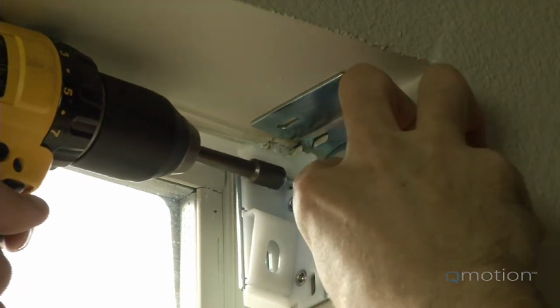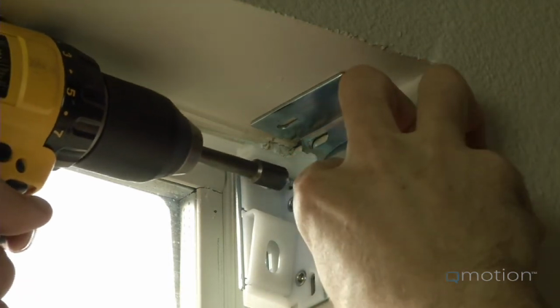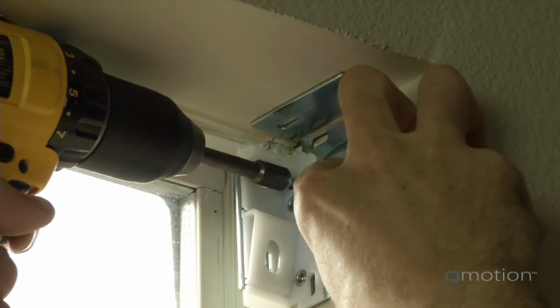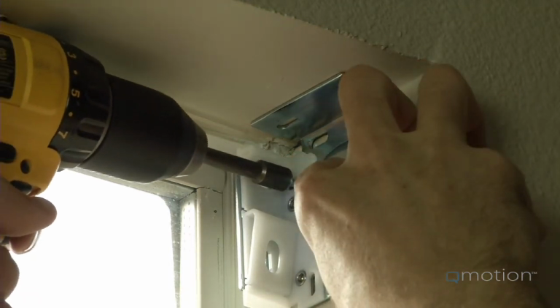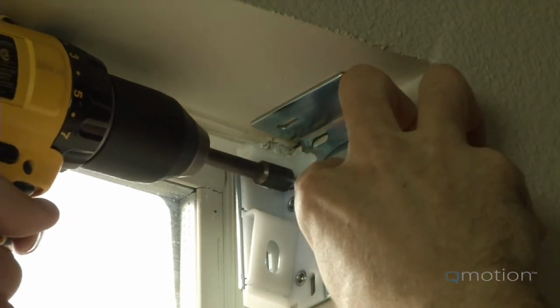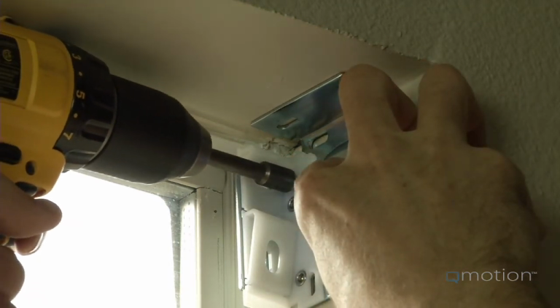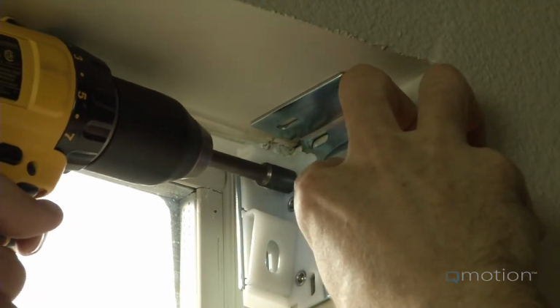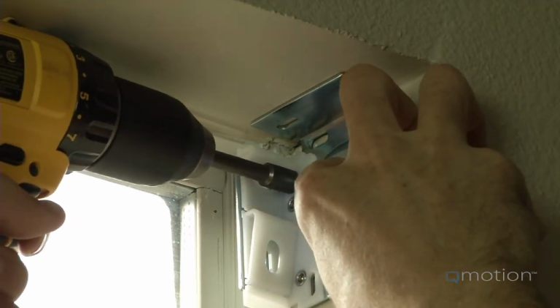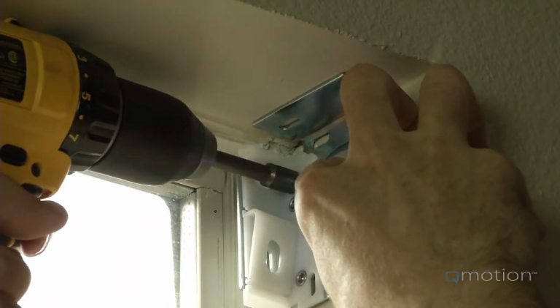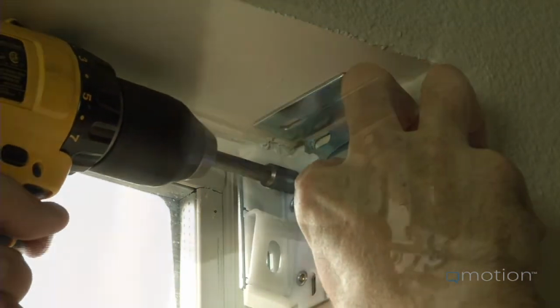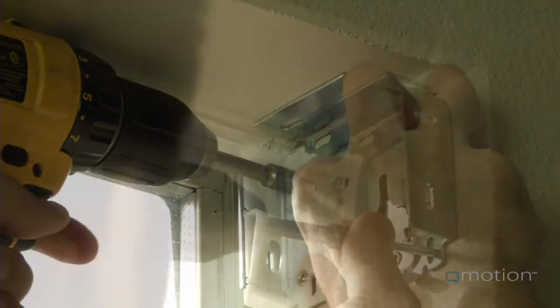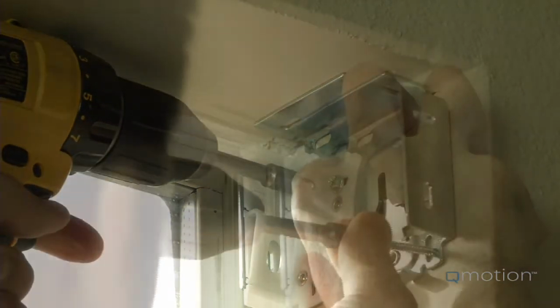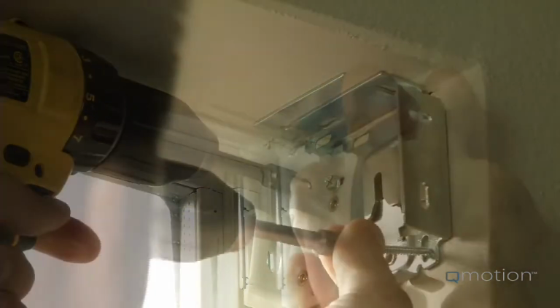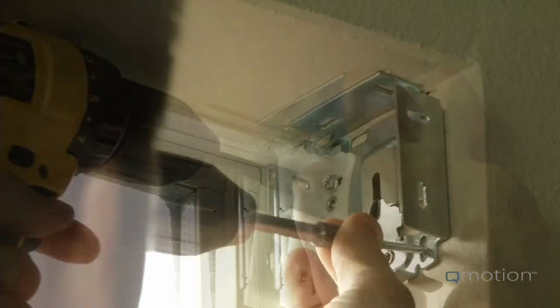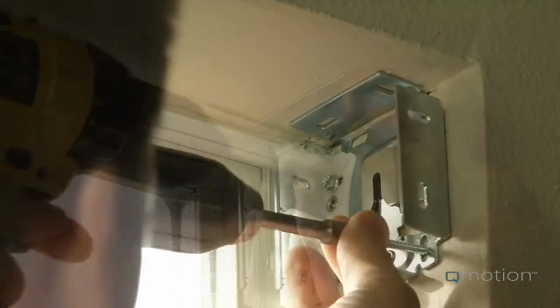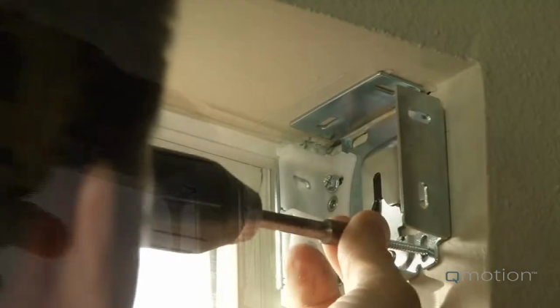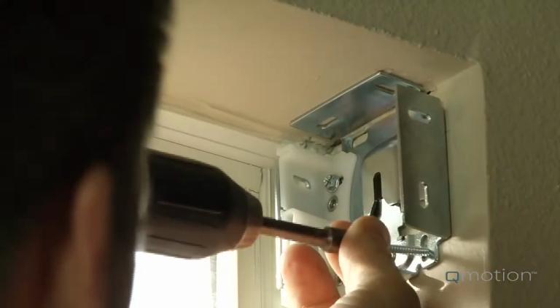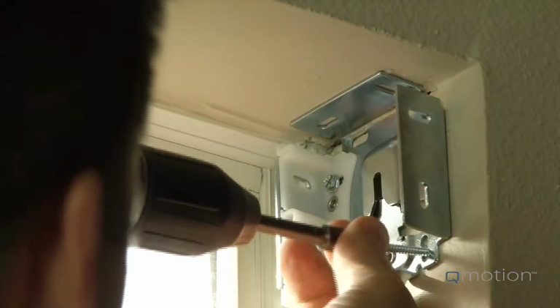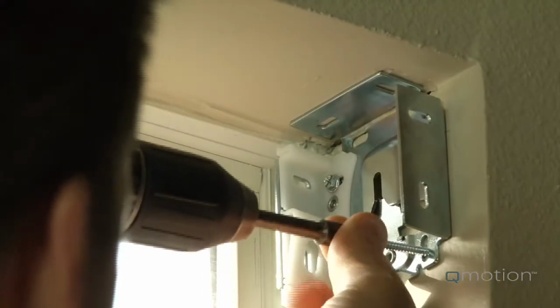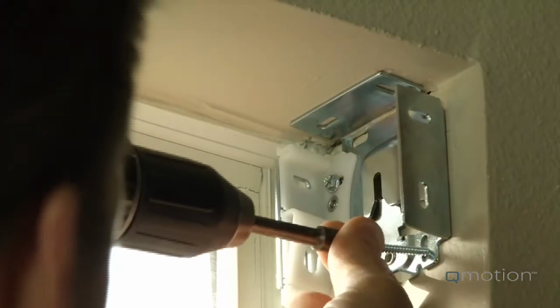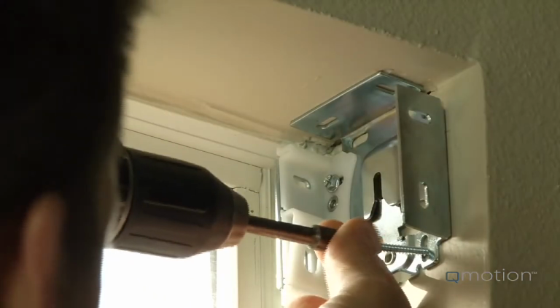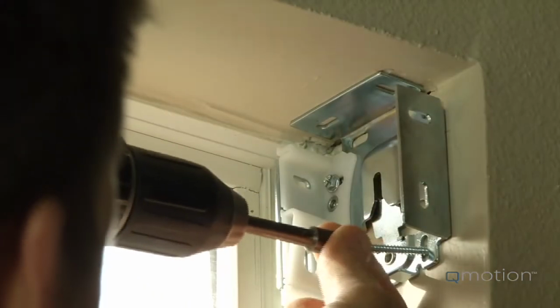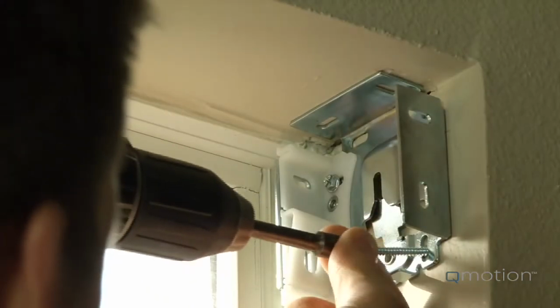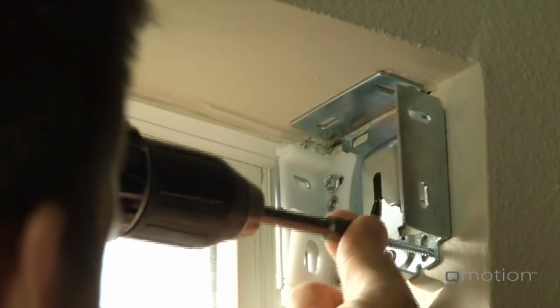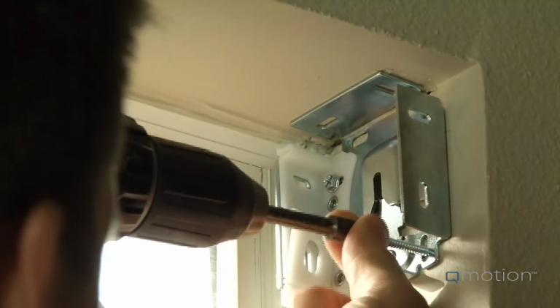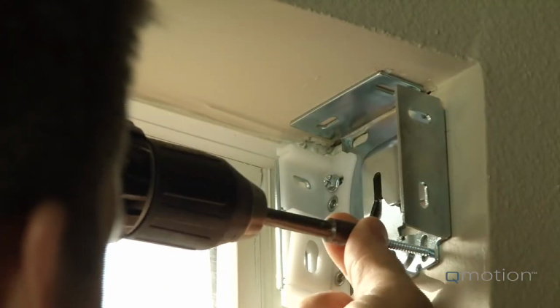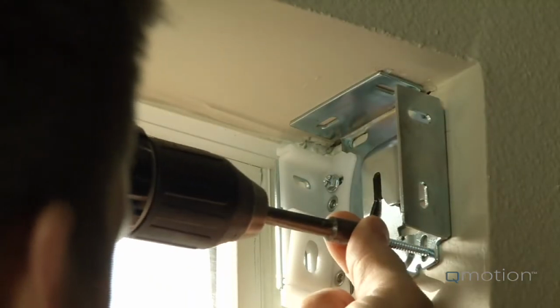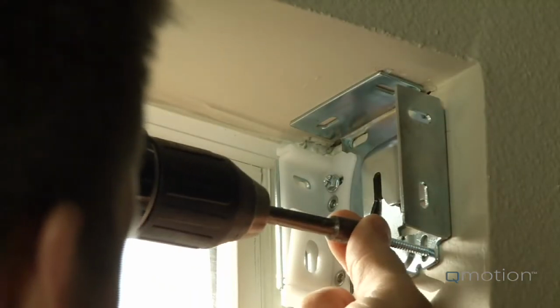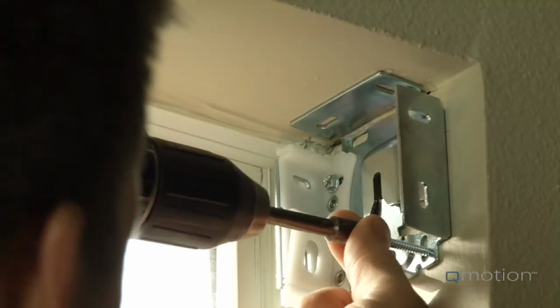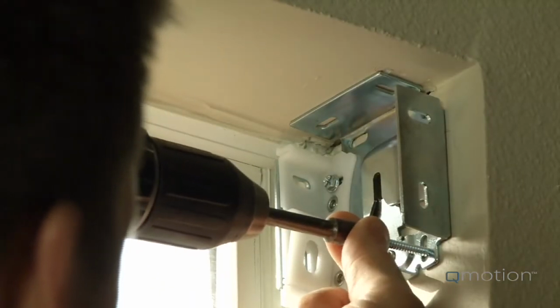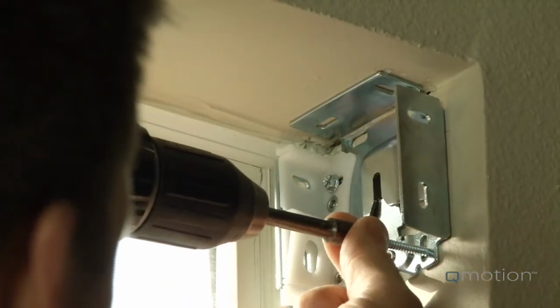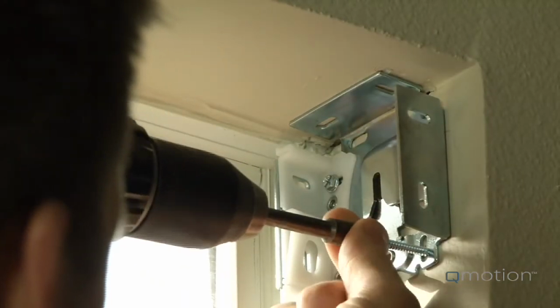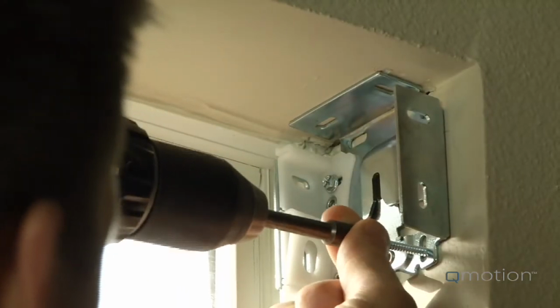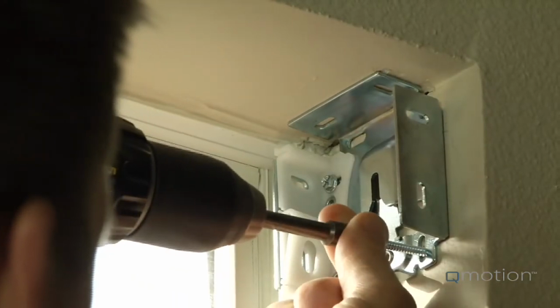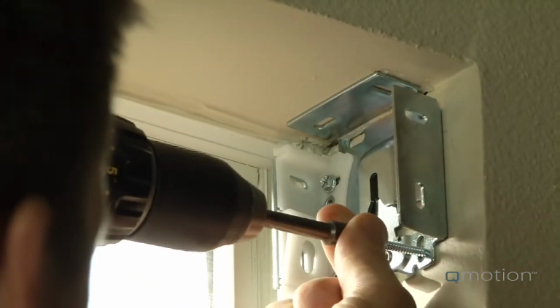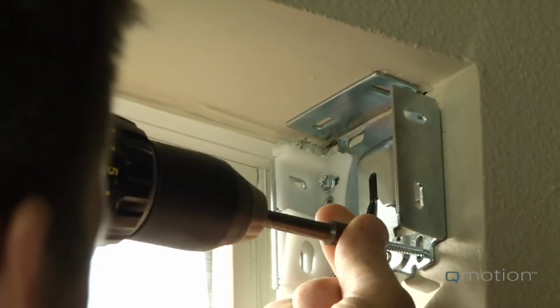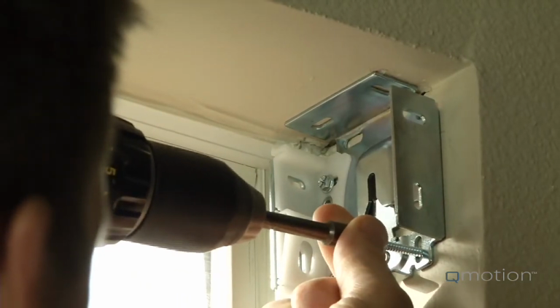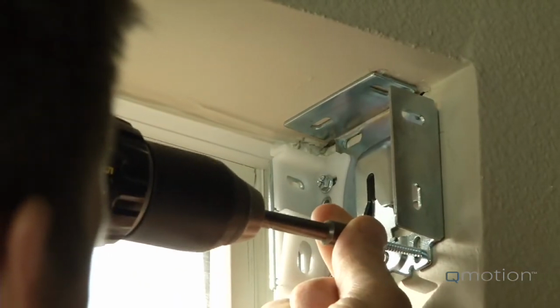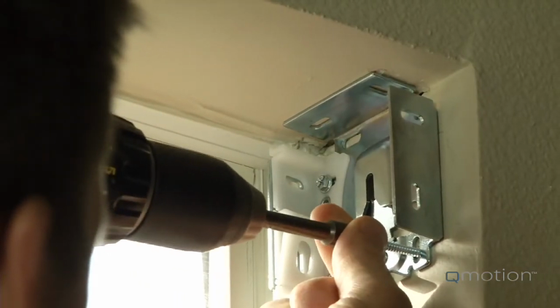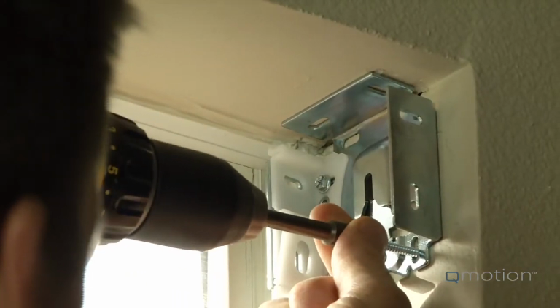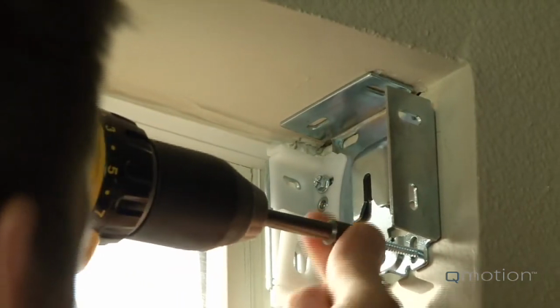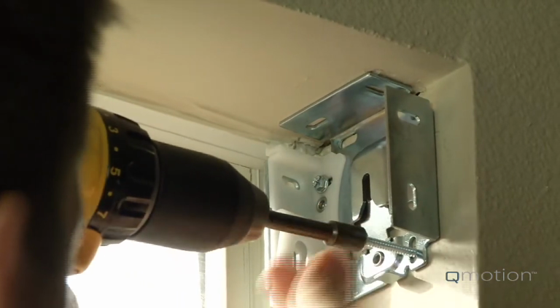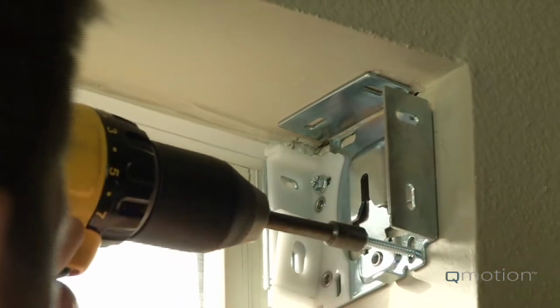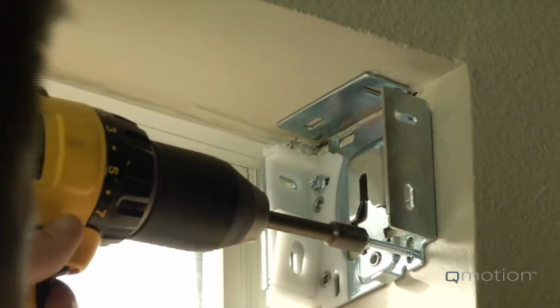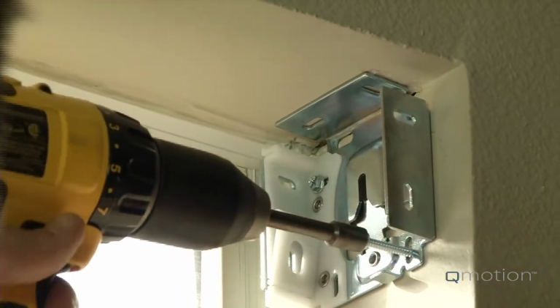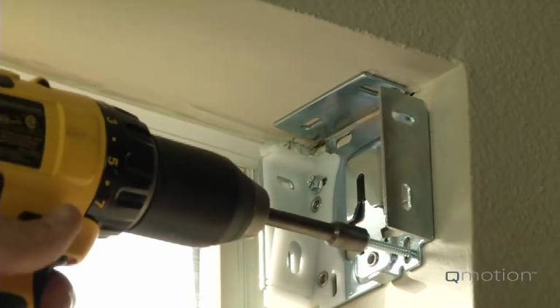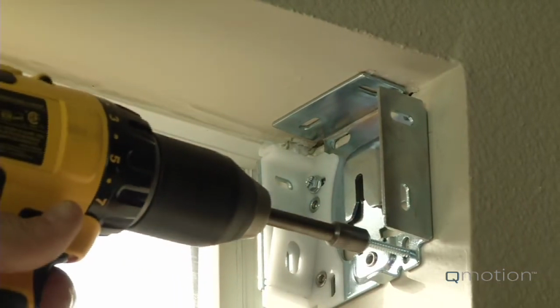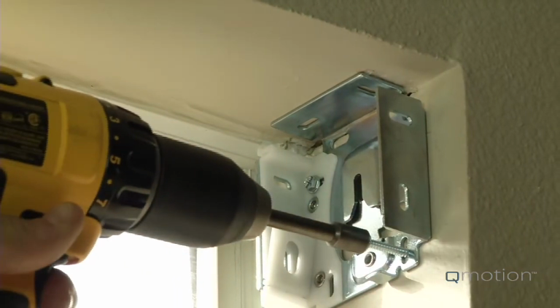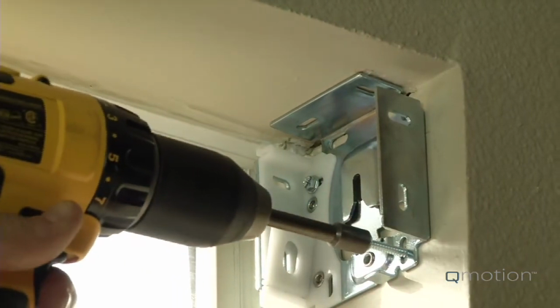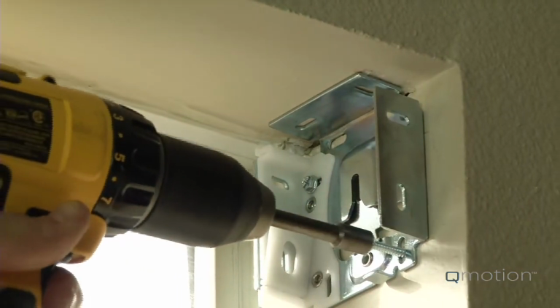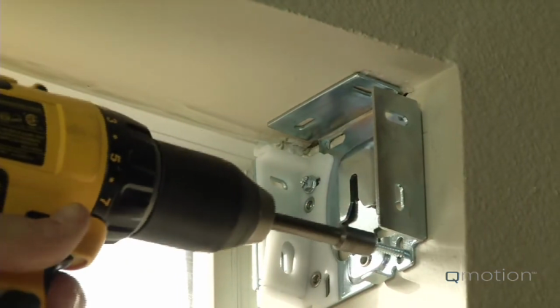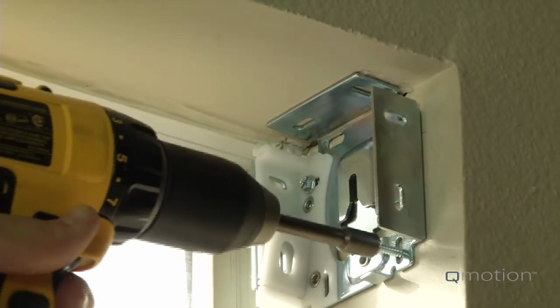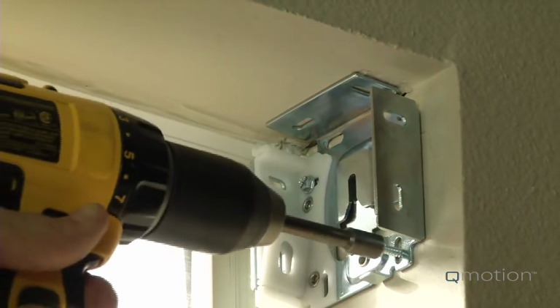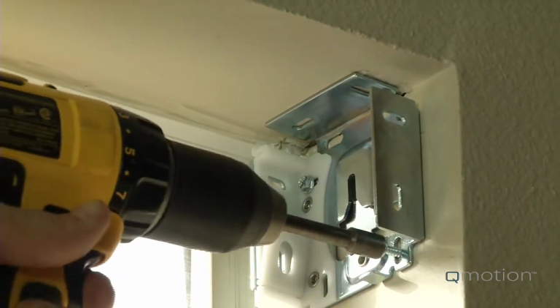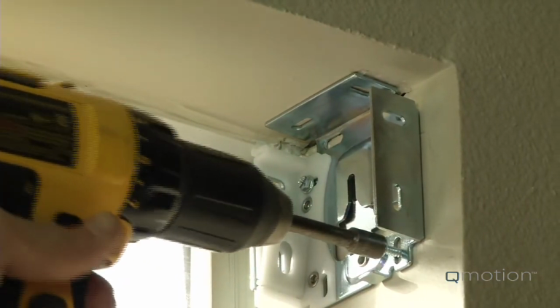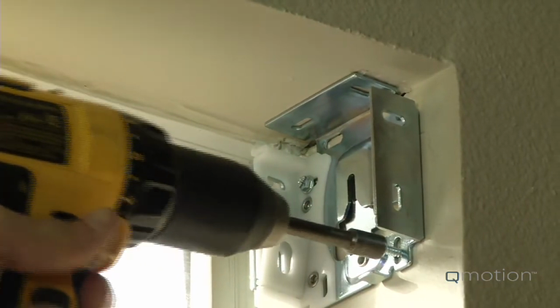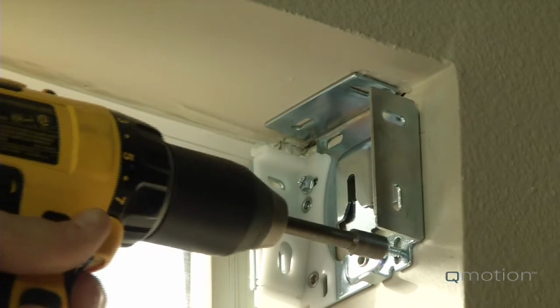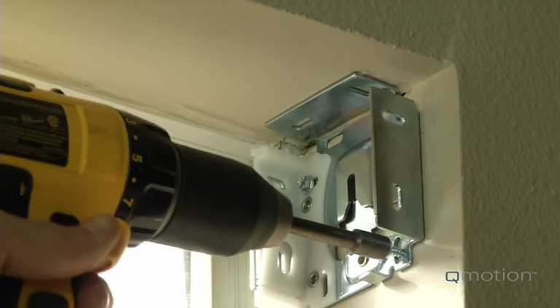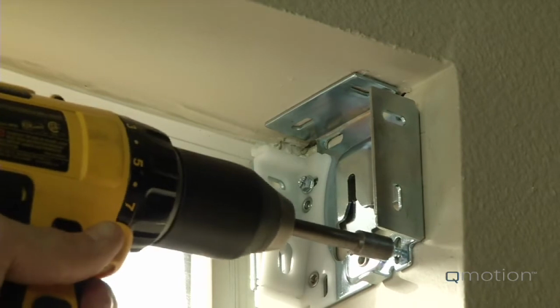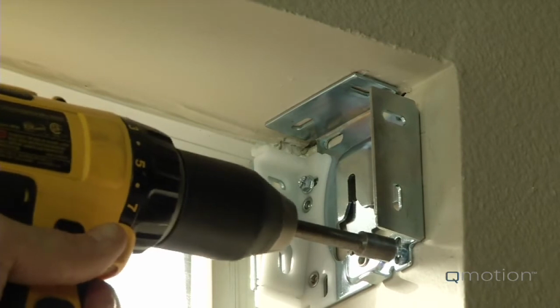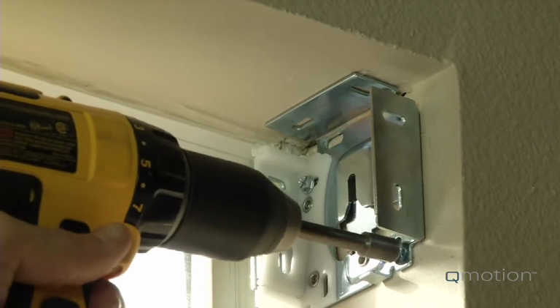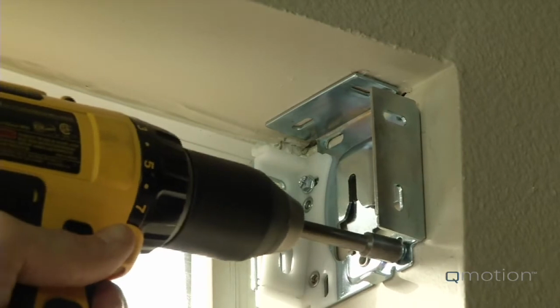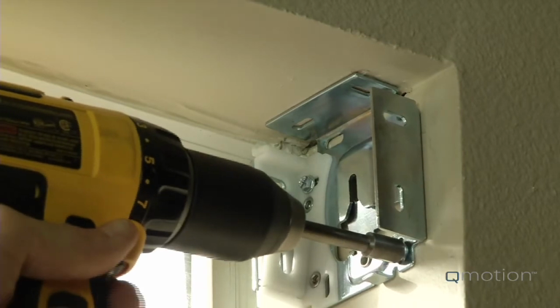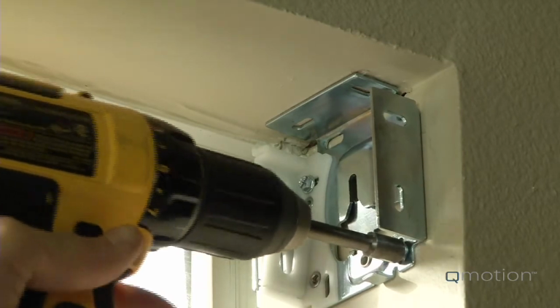Mark the bottom of the slotted holes and then drill your pilot hole using the drill bit. Now mount the brackets using the drilled holes.